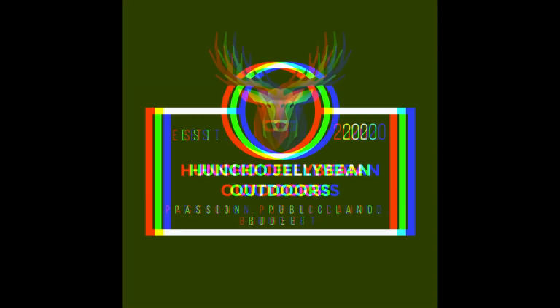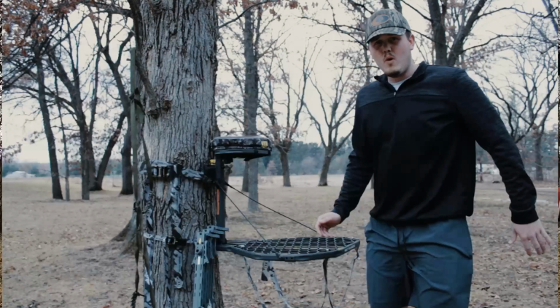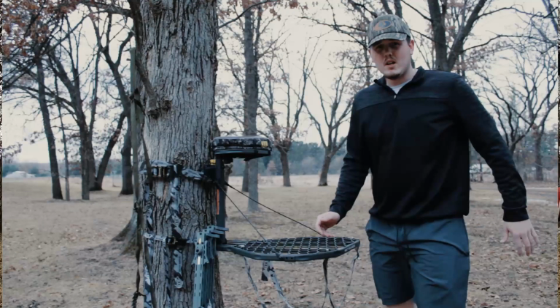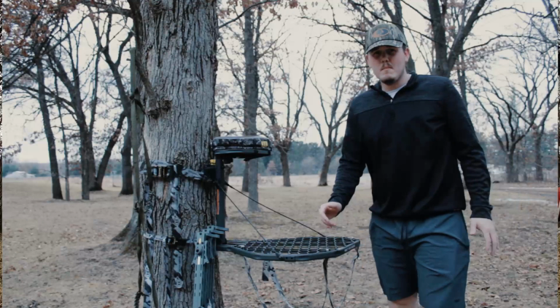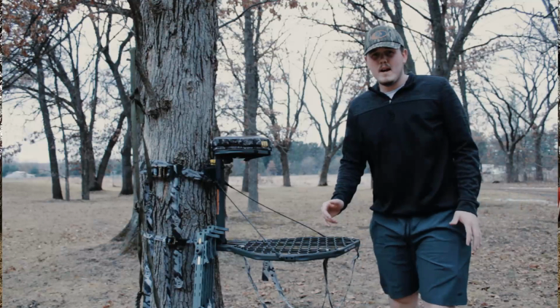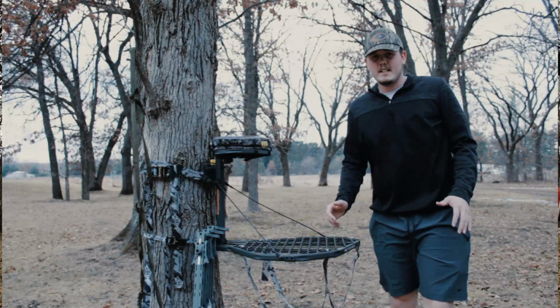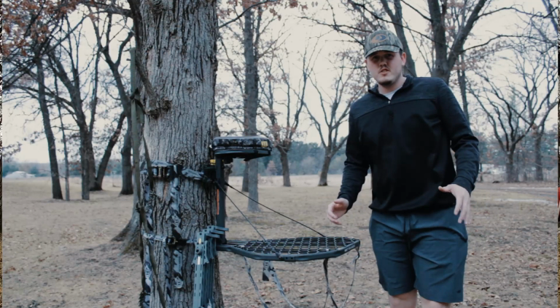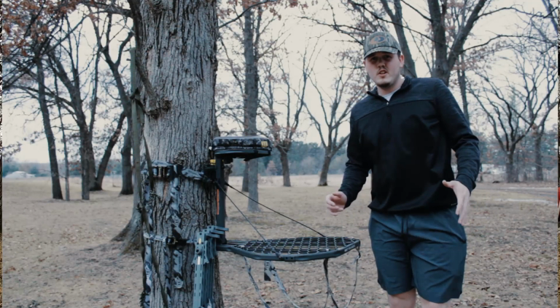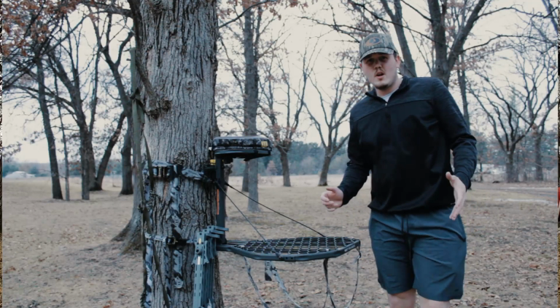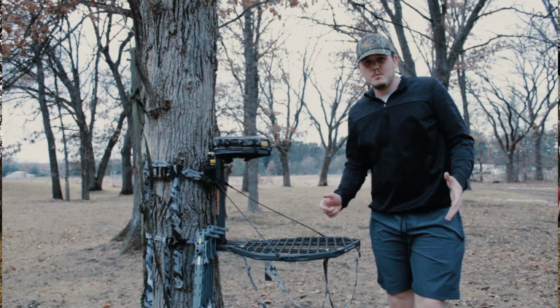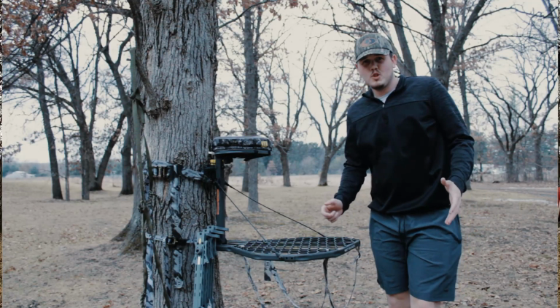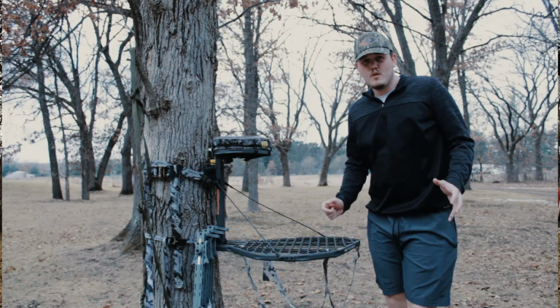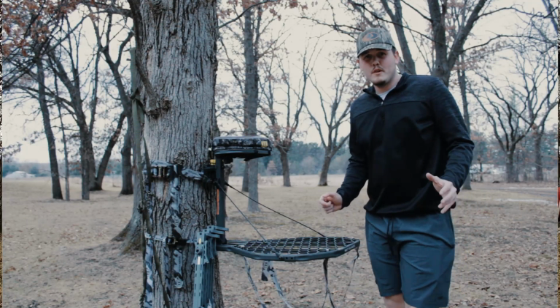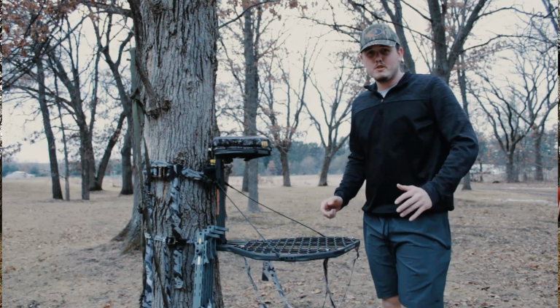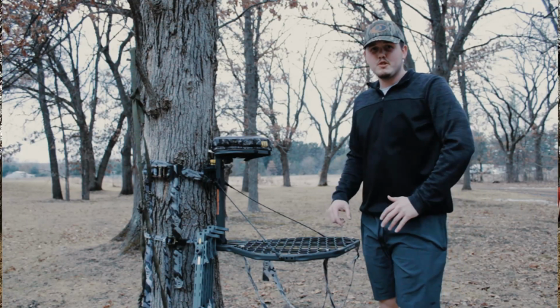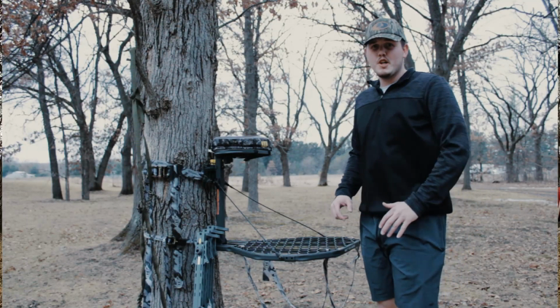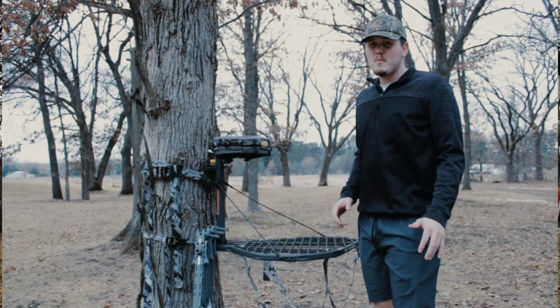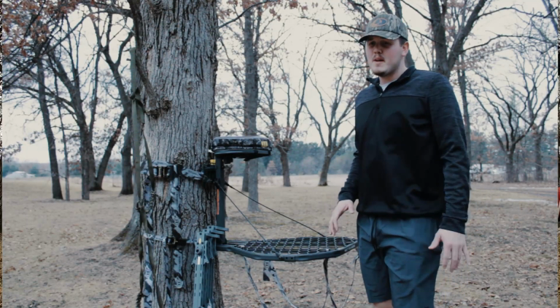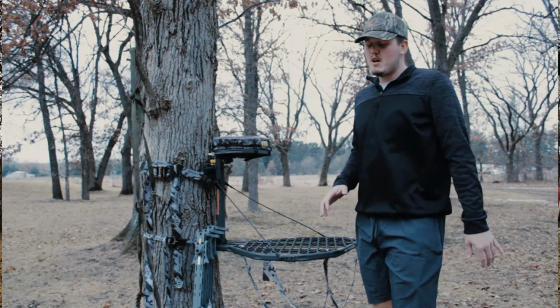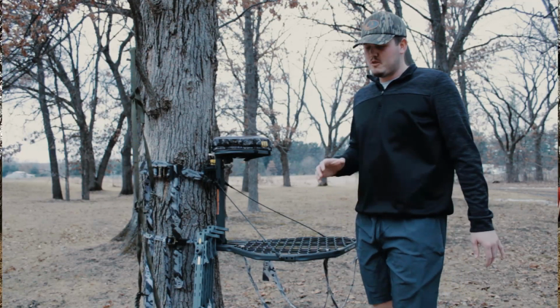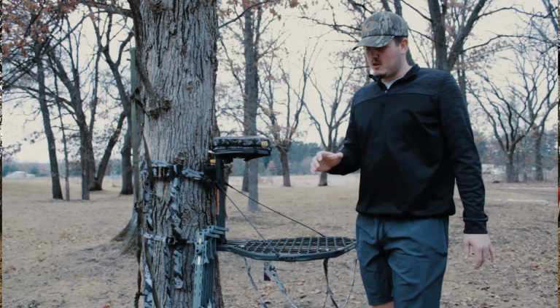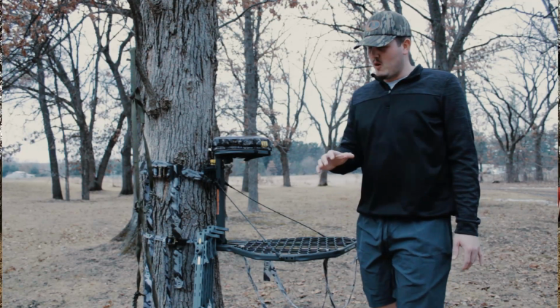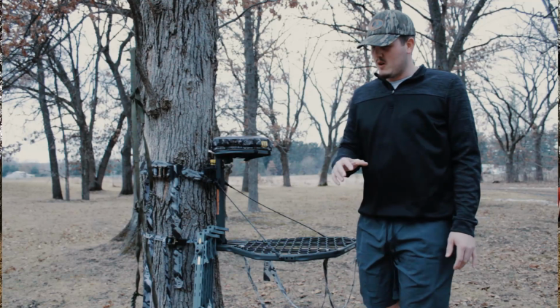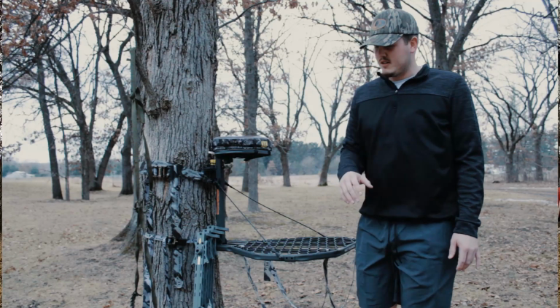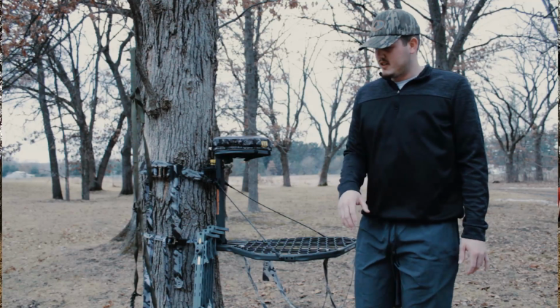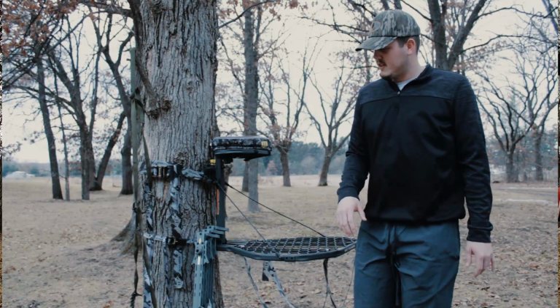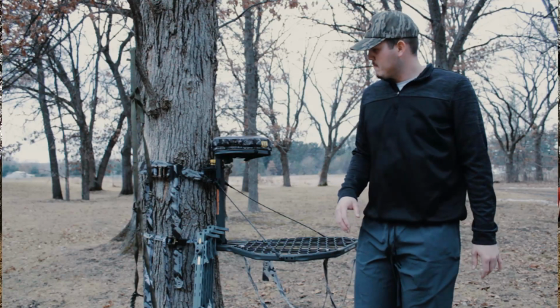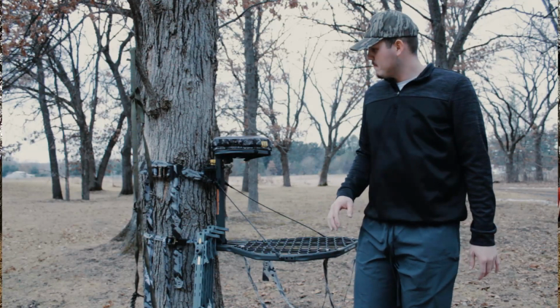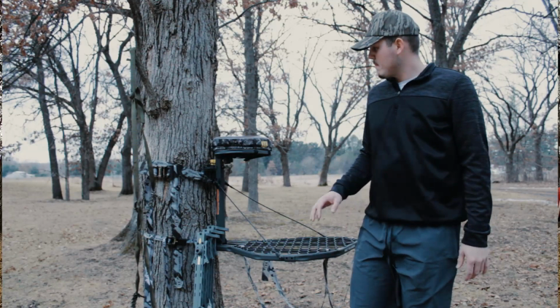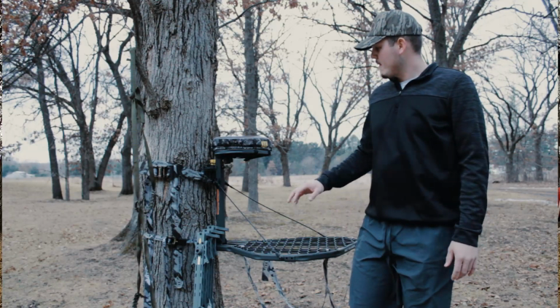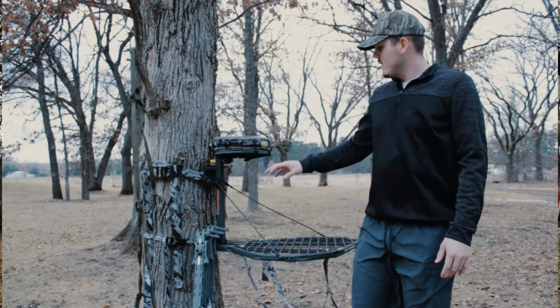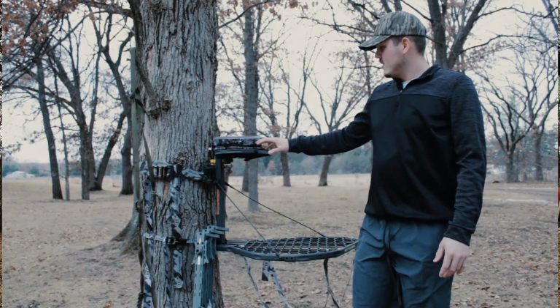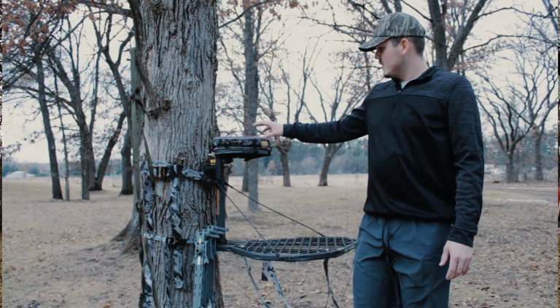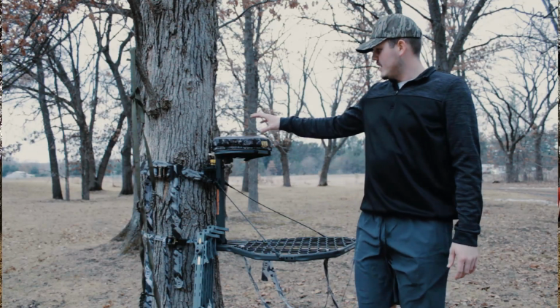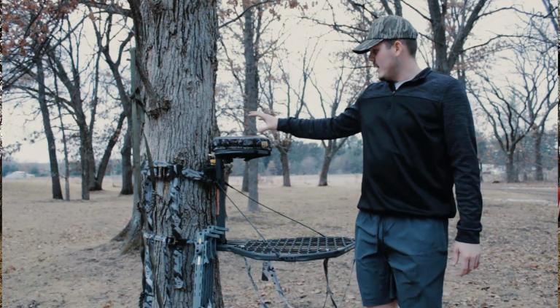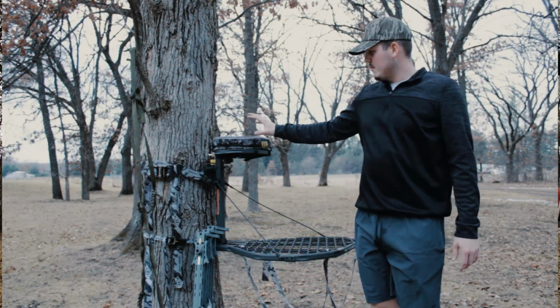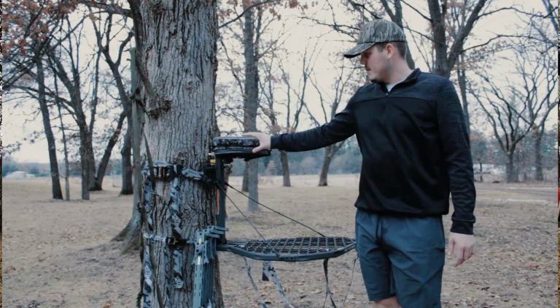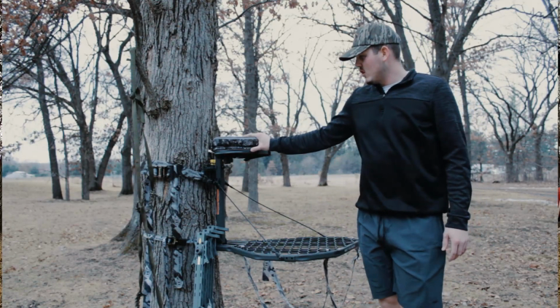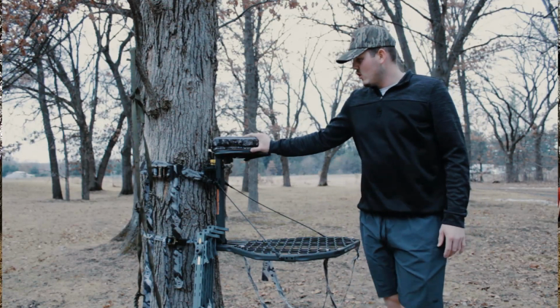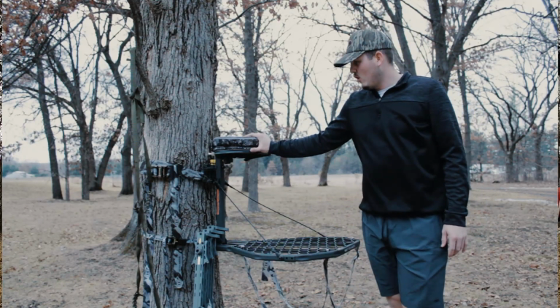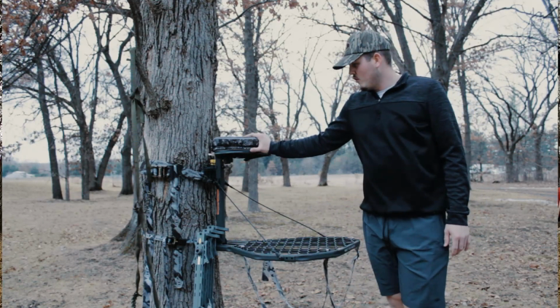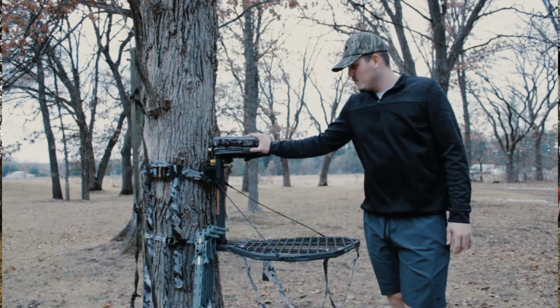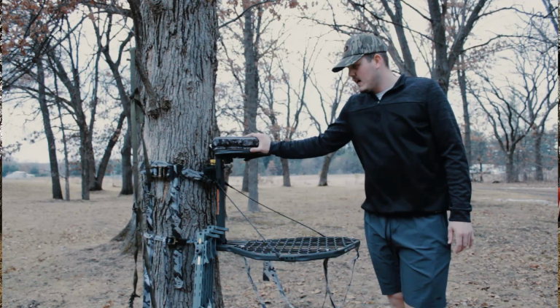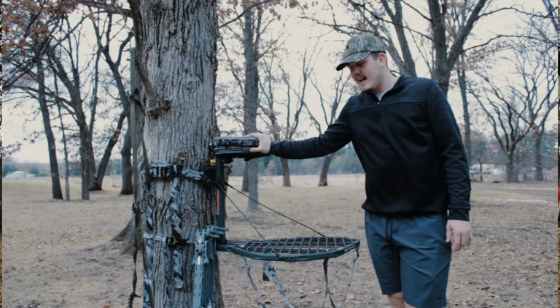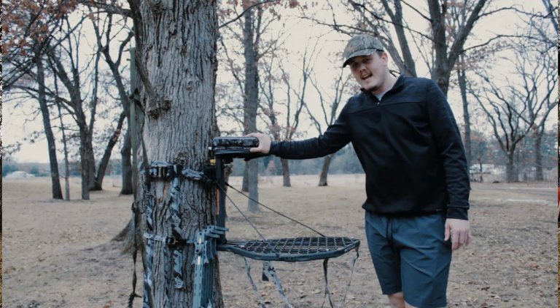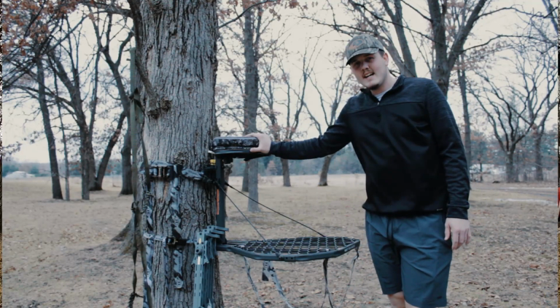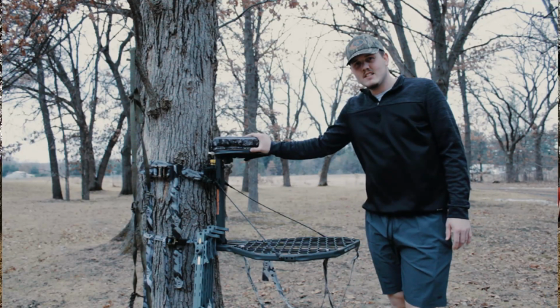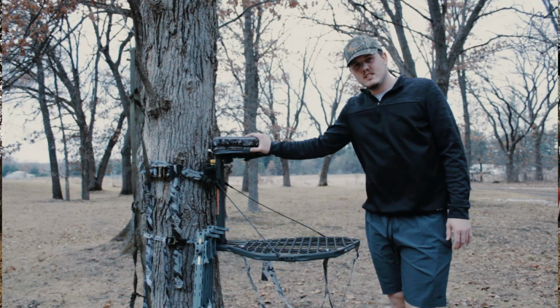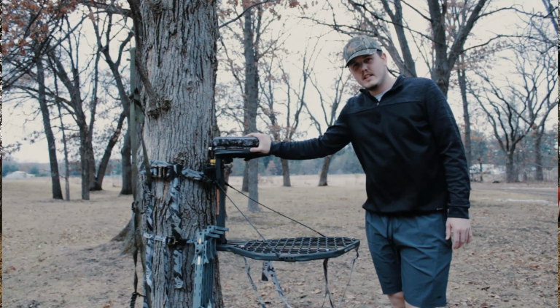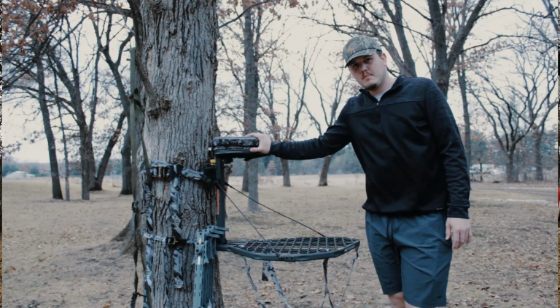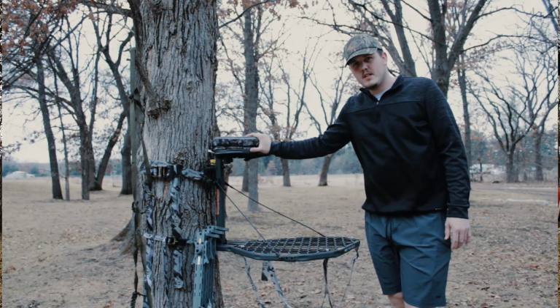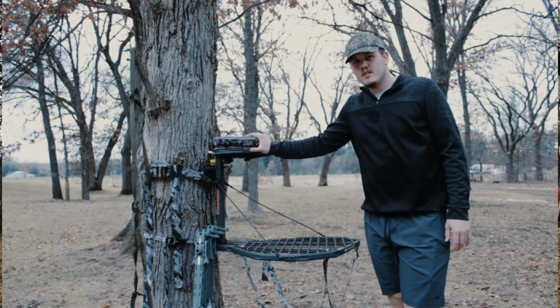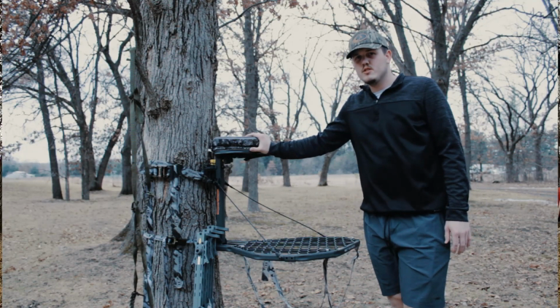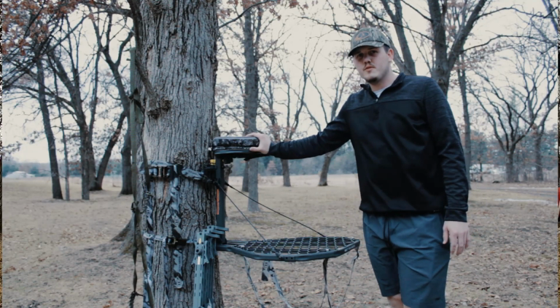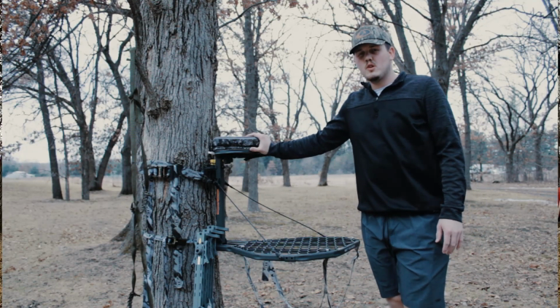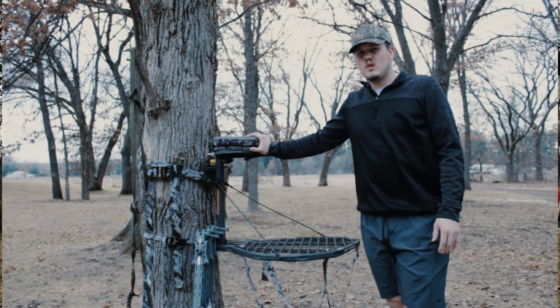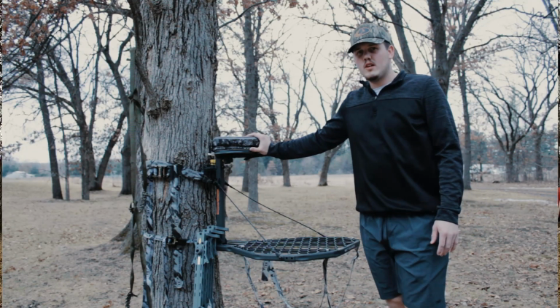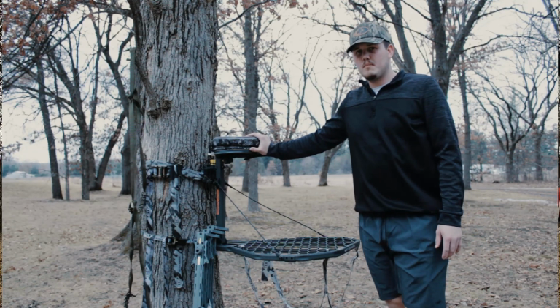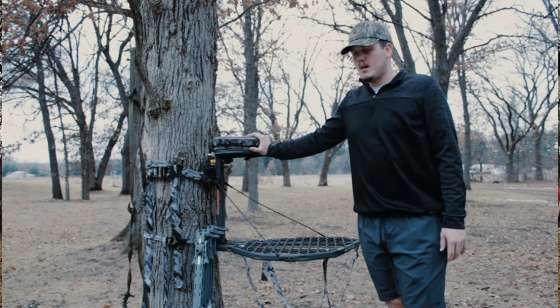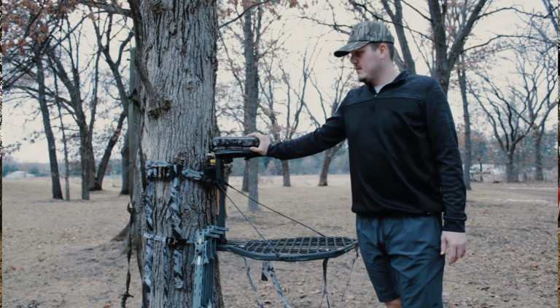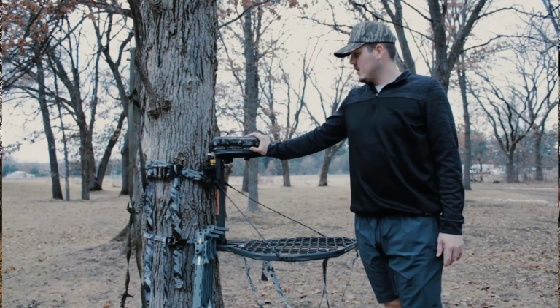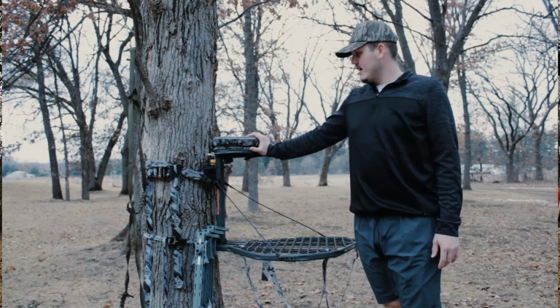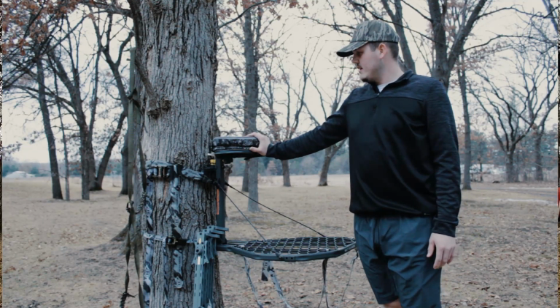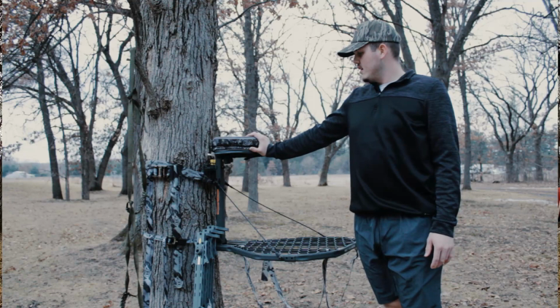Welcome back to another episode of HuntoJollybean Outdoors. Today I'm going to be going over my hang-on setup I use for going out on public land.